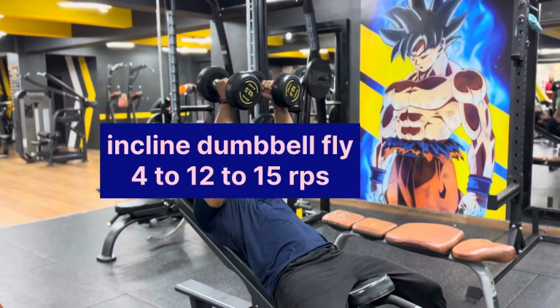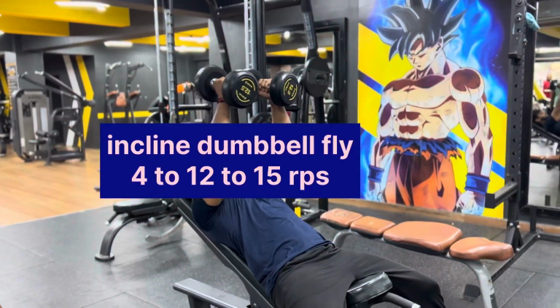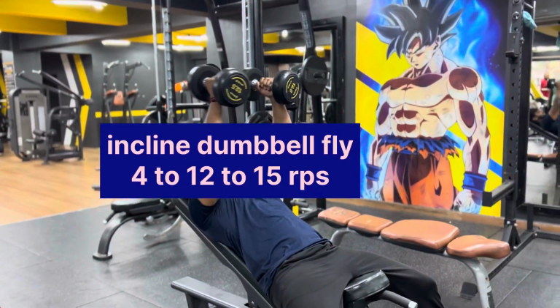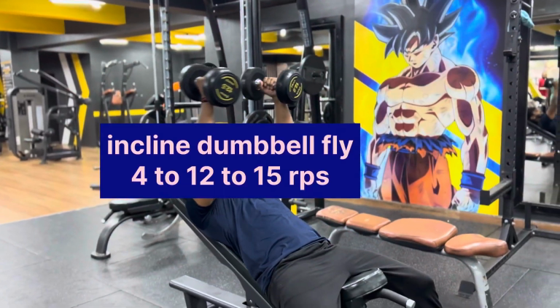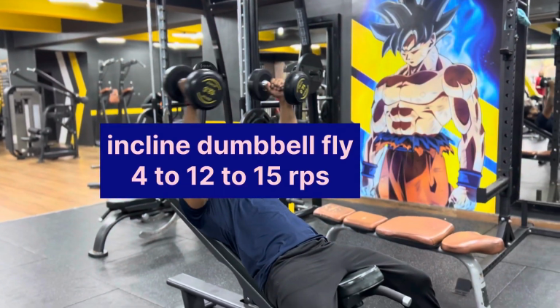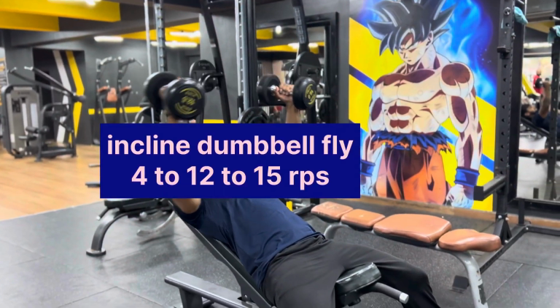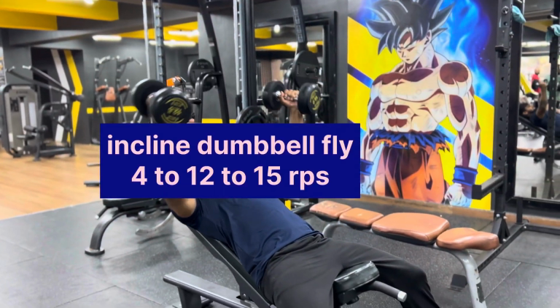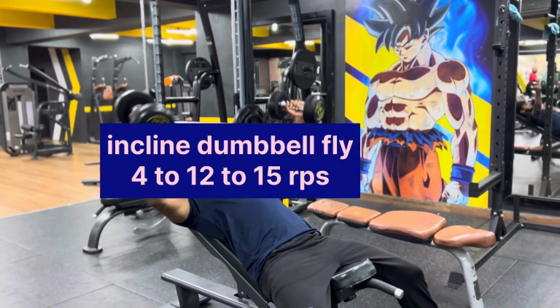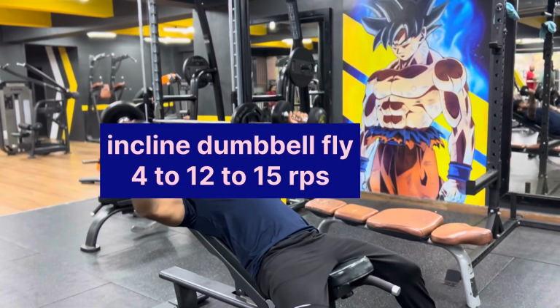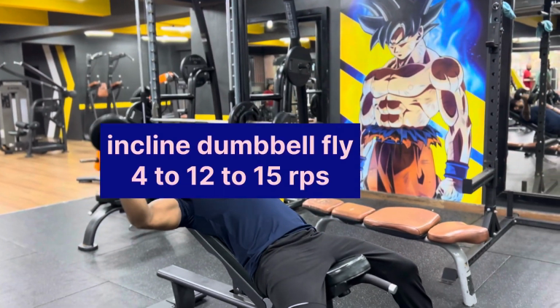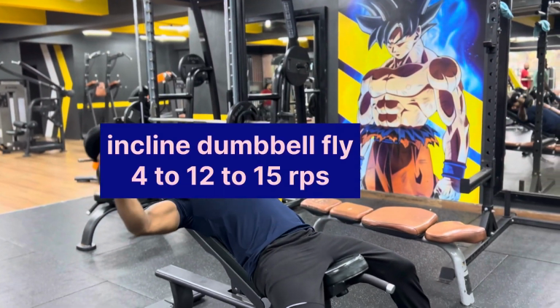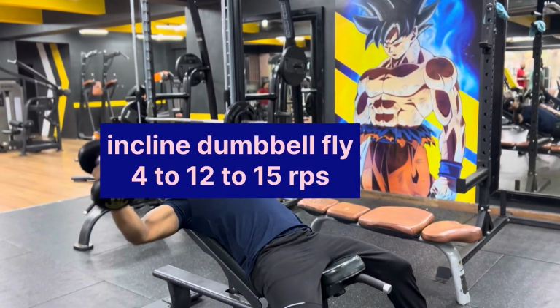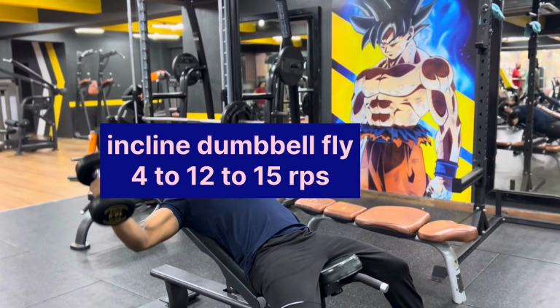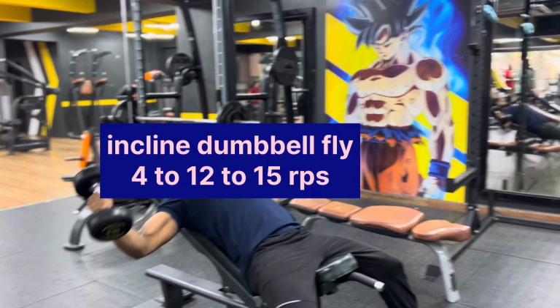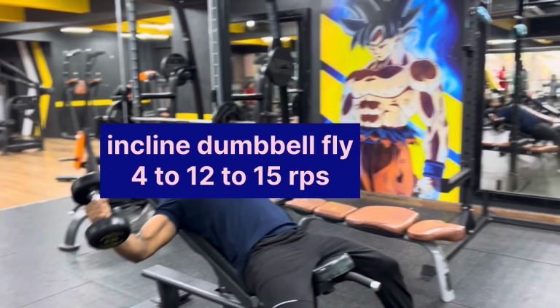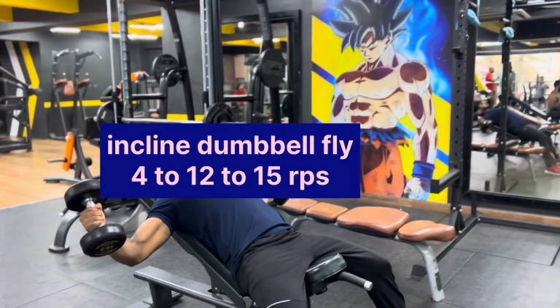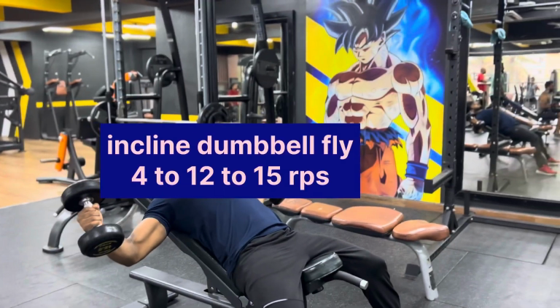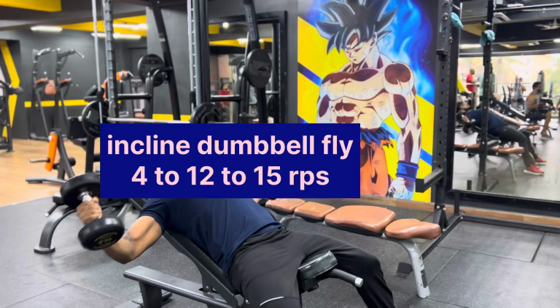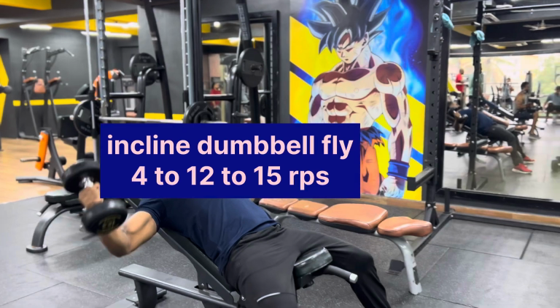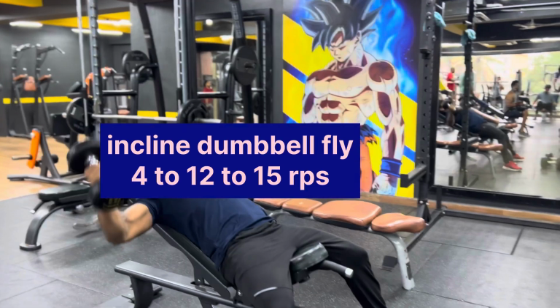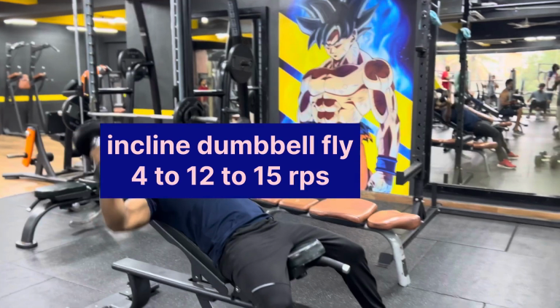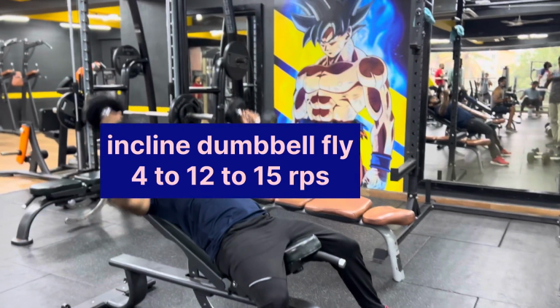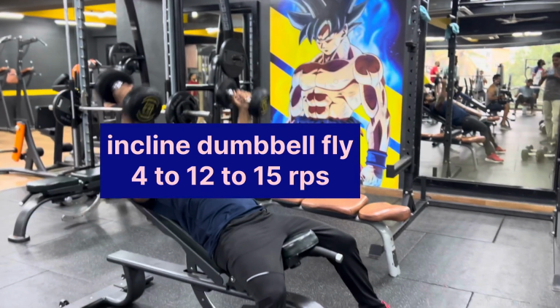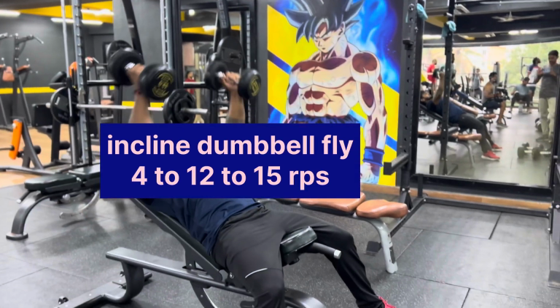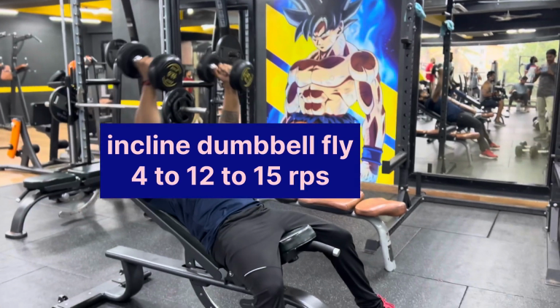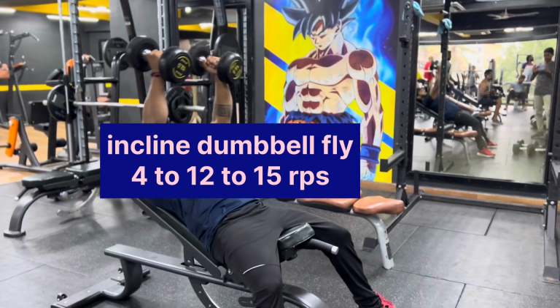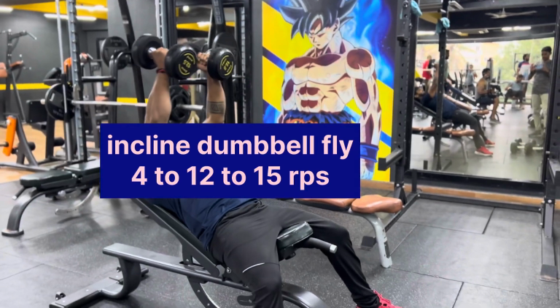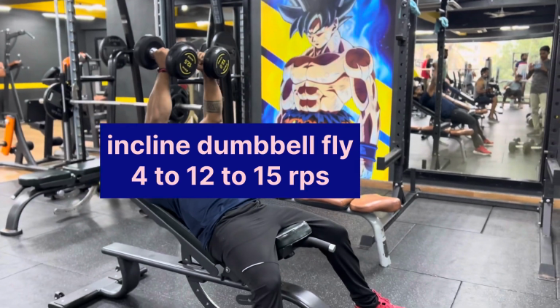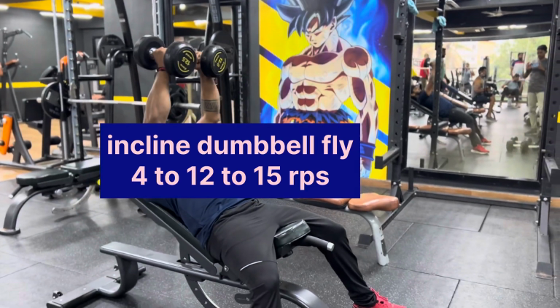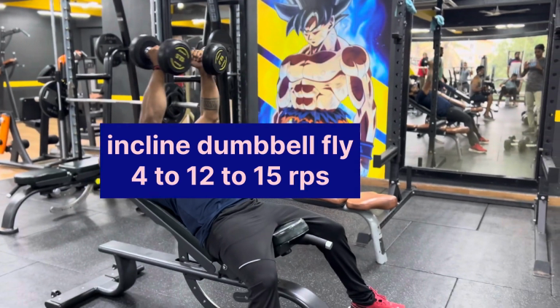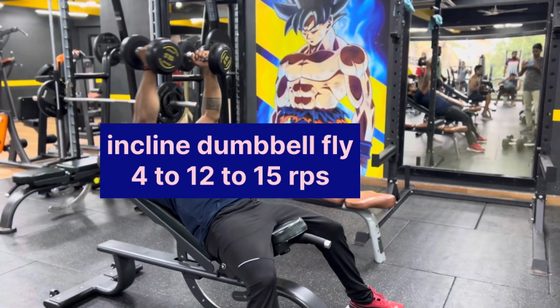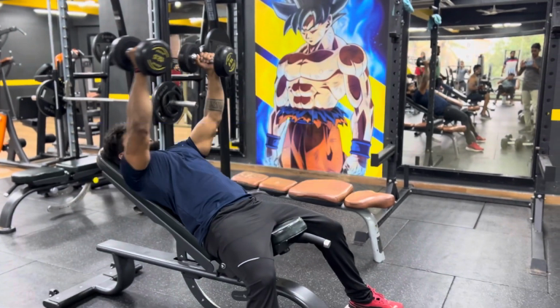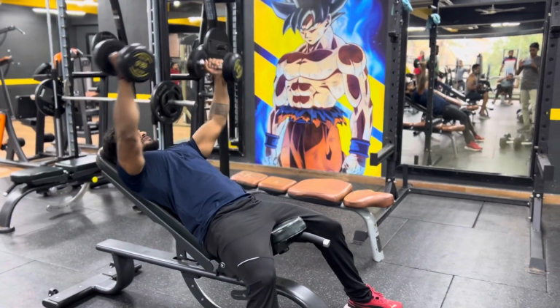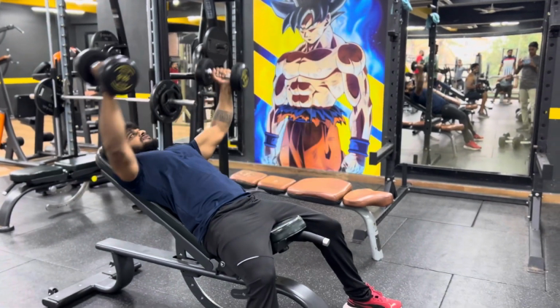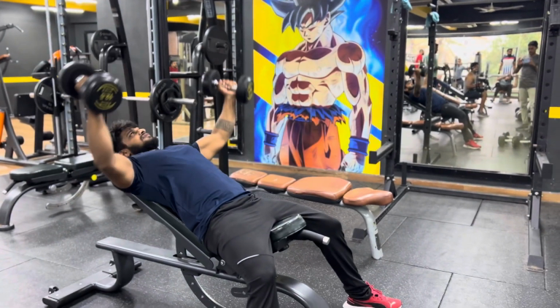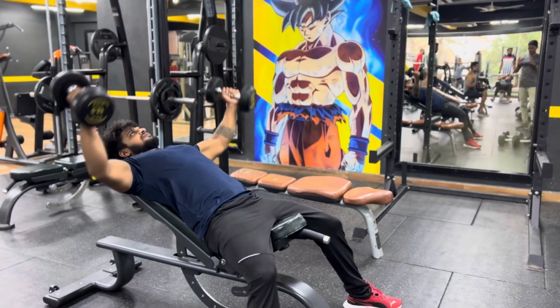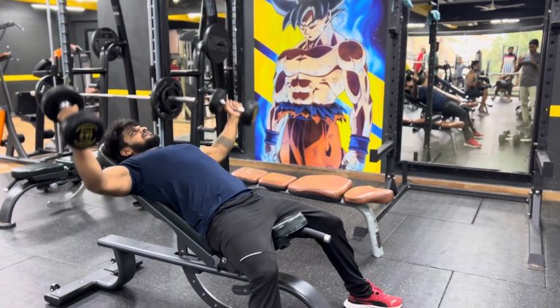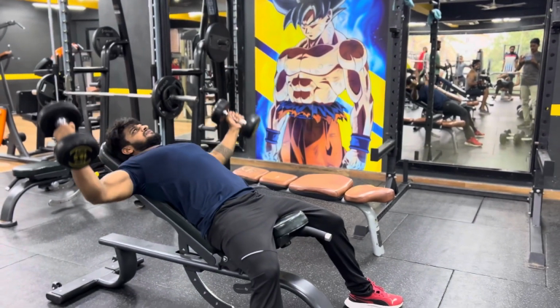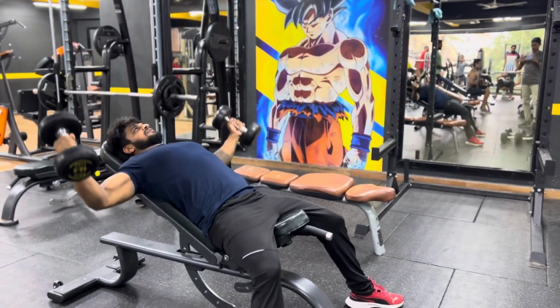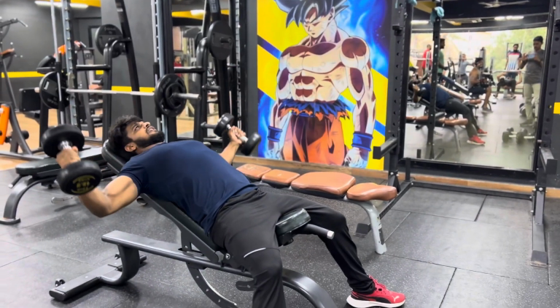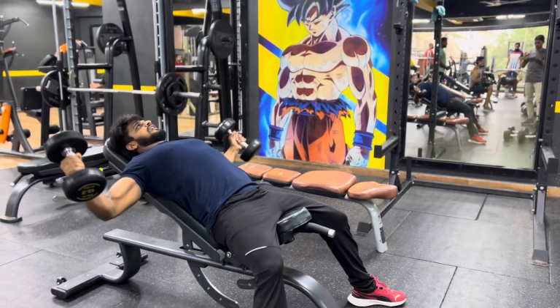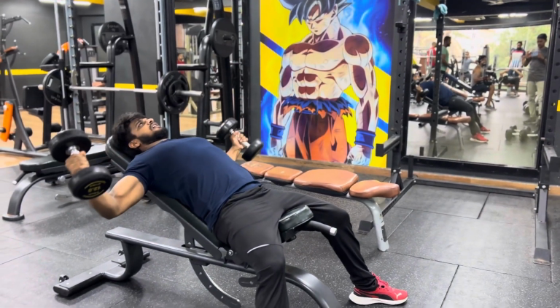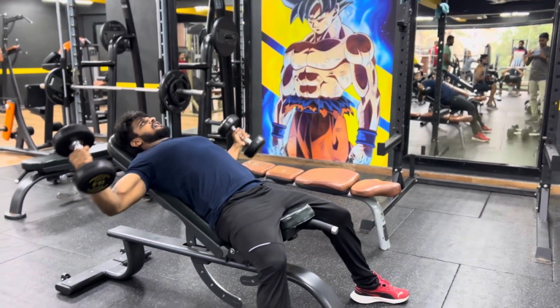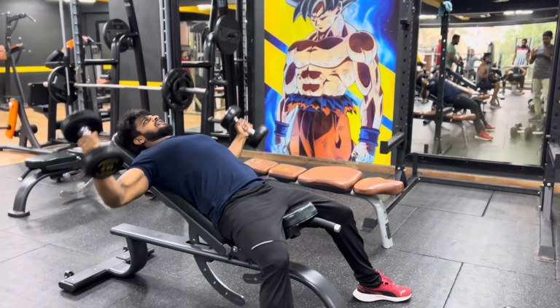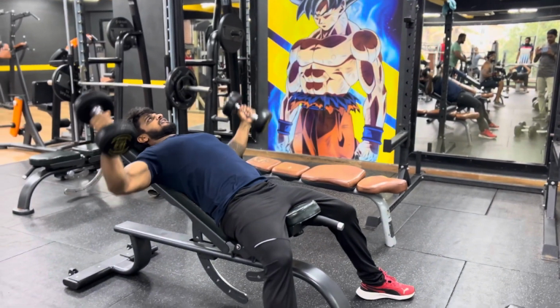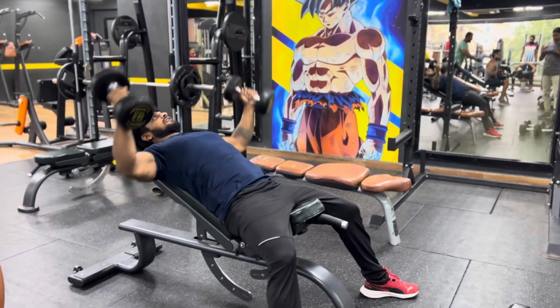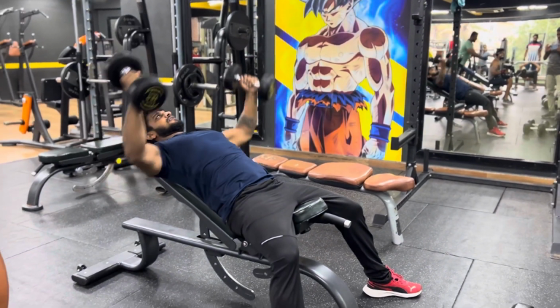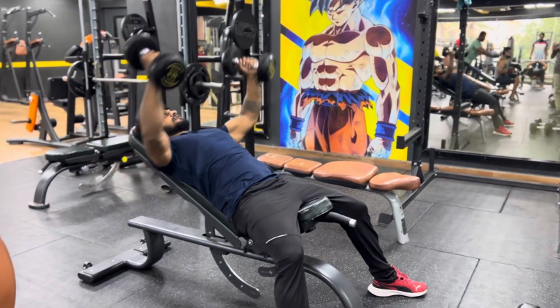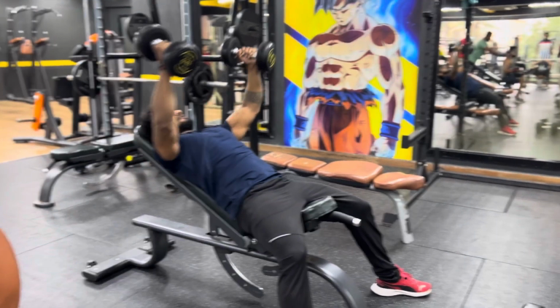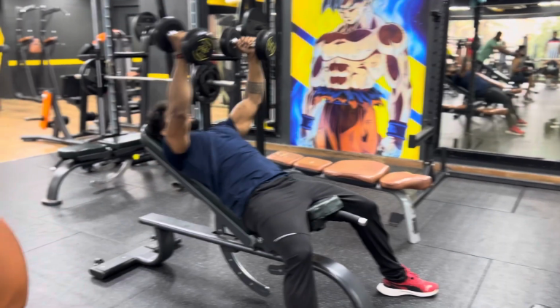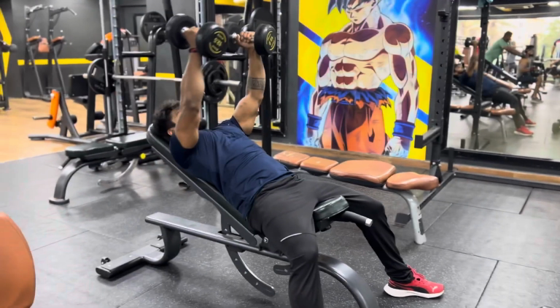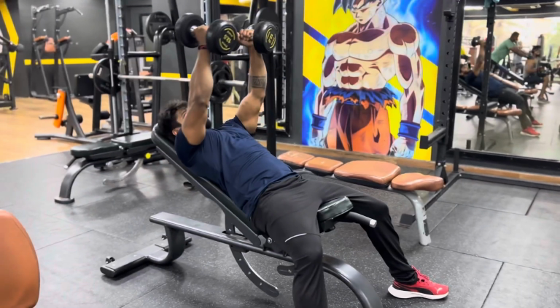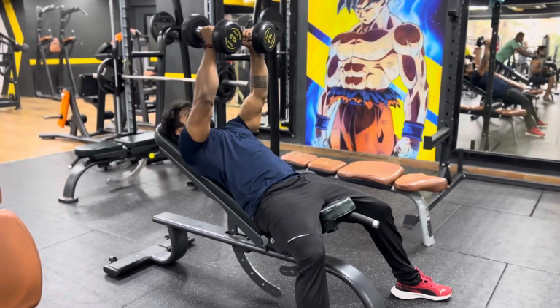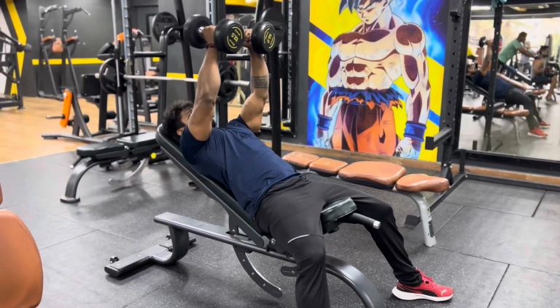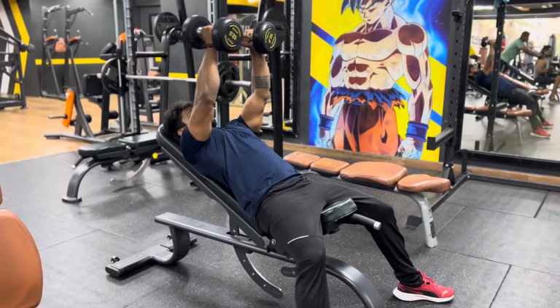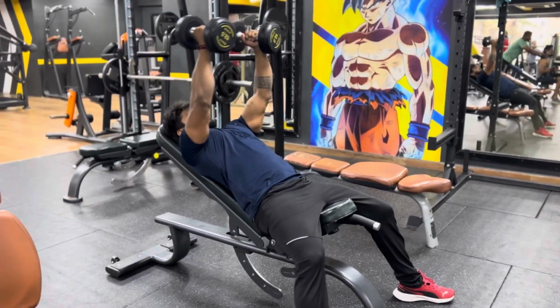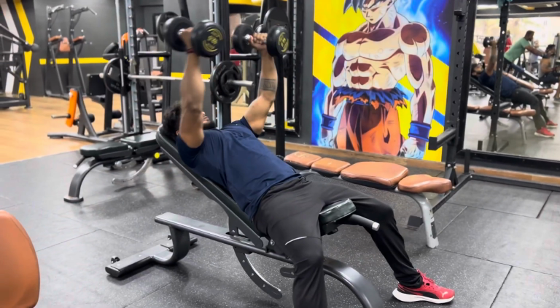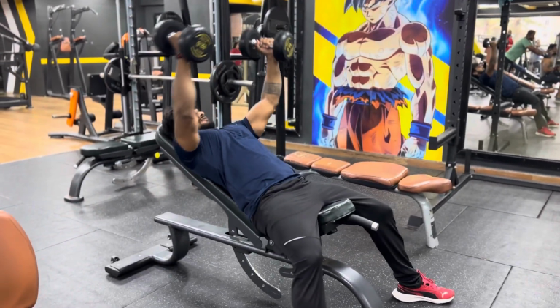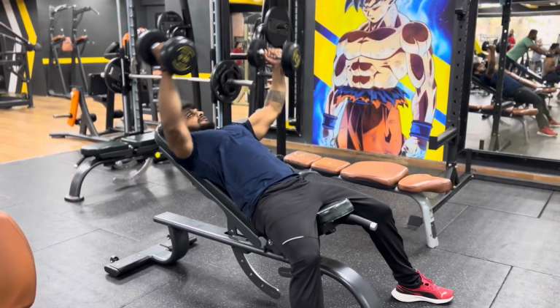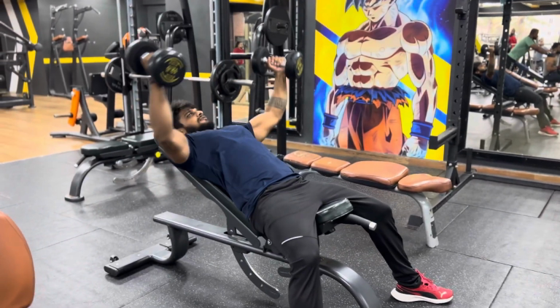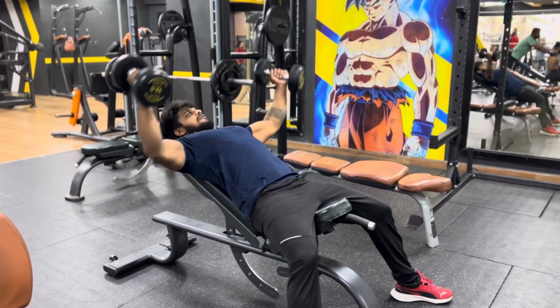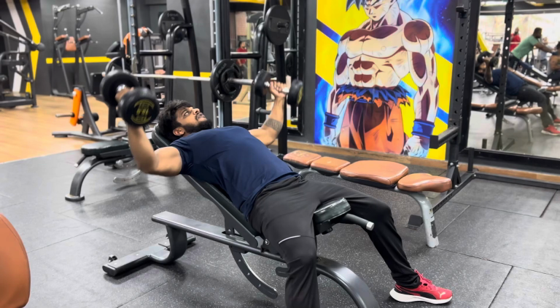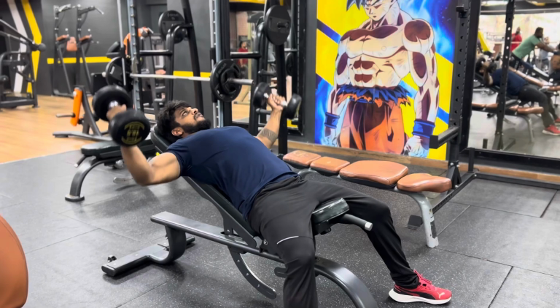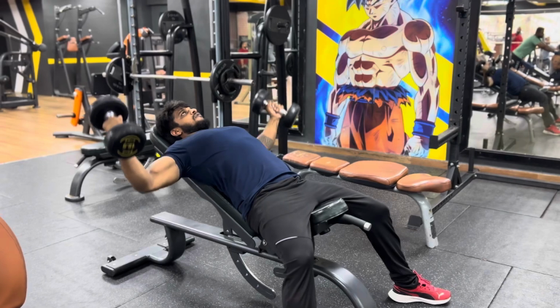Second exercise: inclined dumbbell flare. 4 sets, 15 reps. Perform slowly.